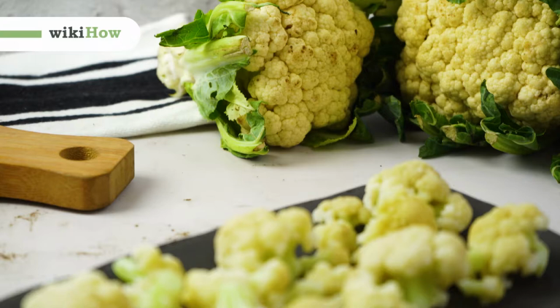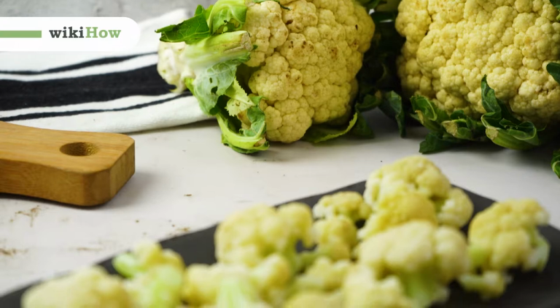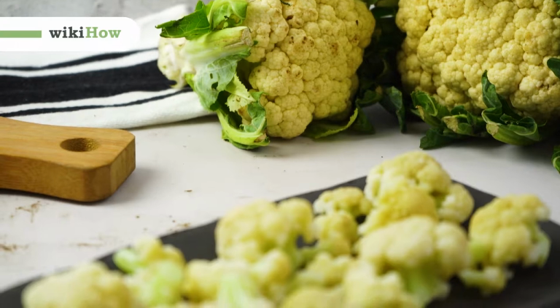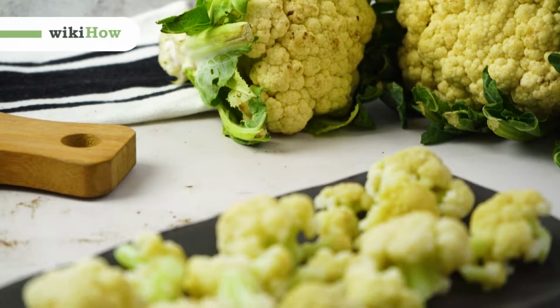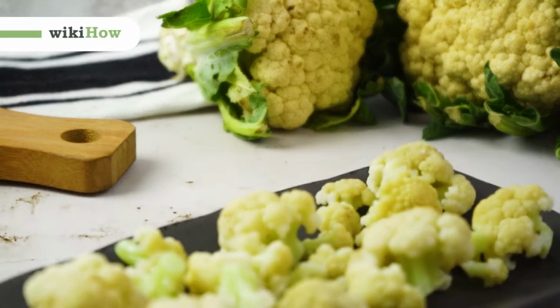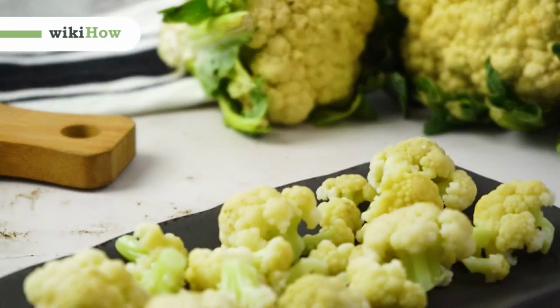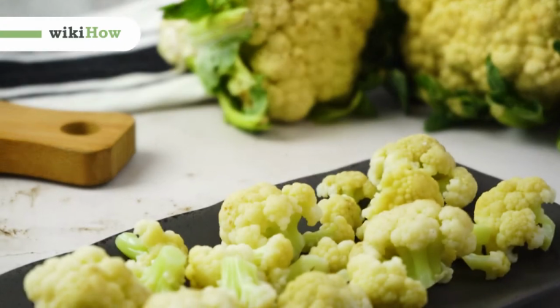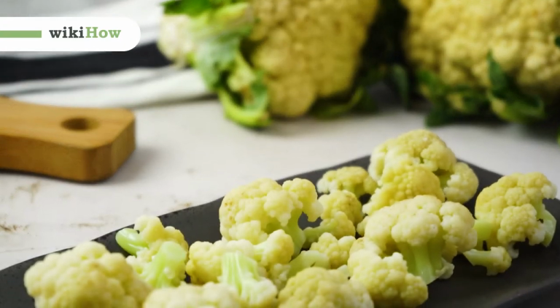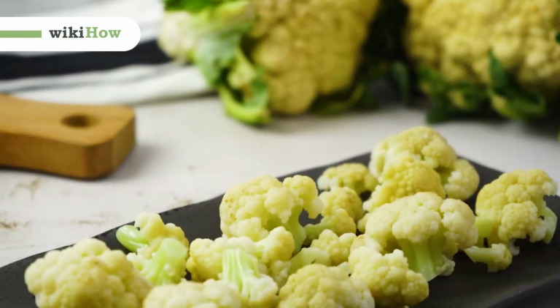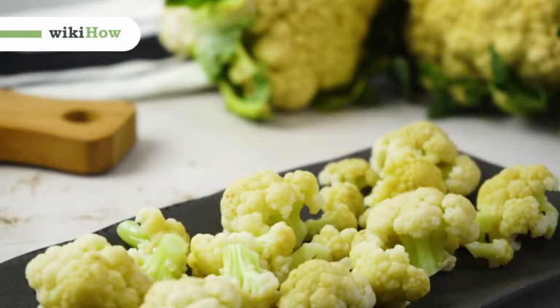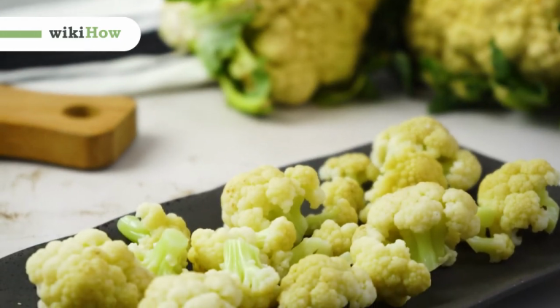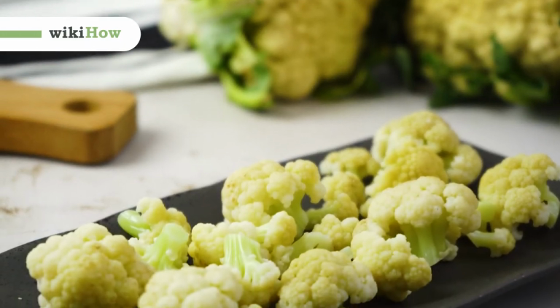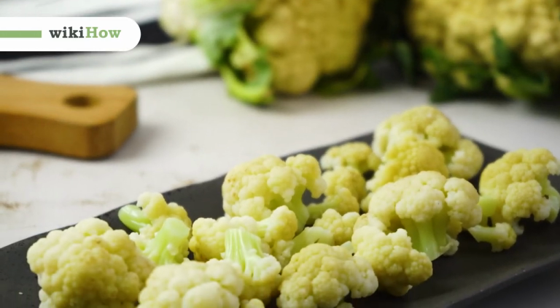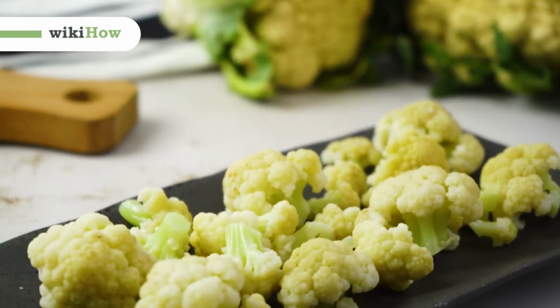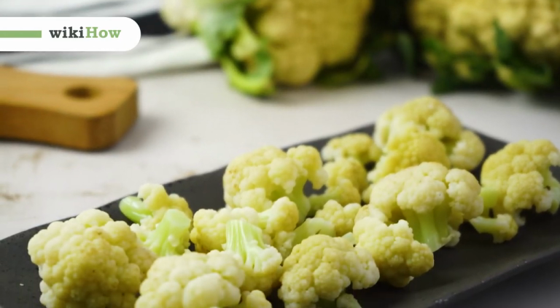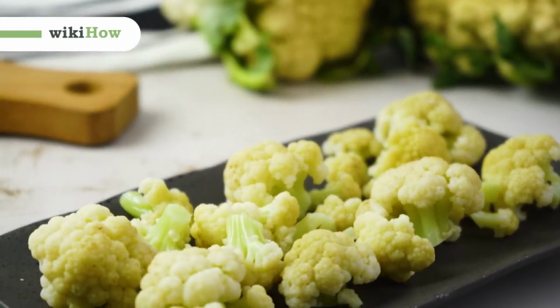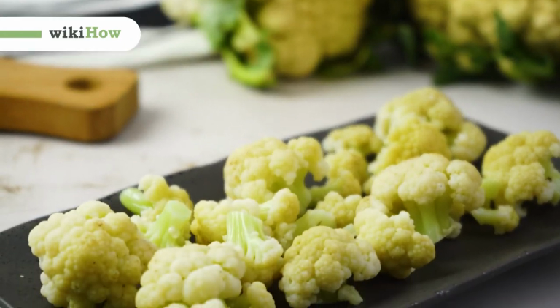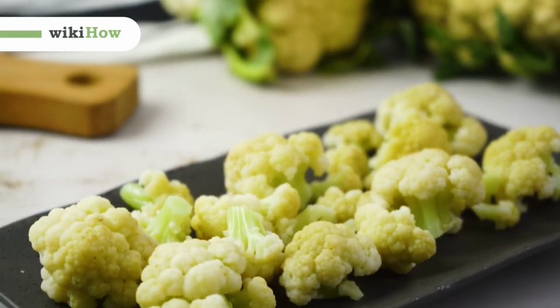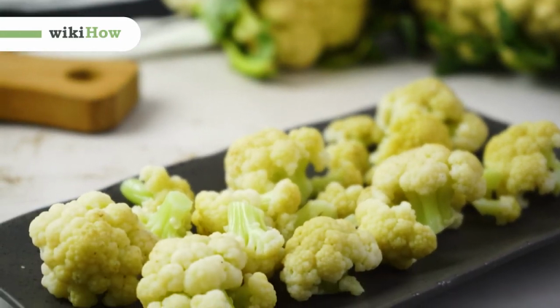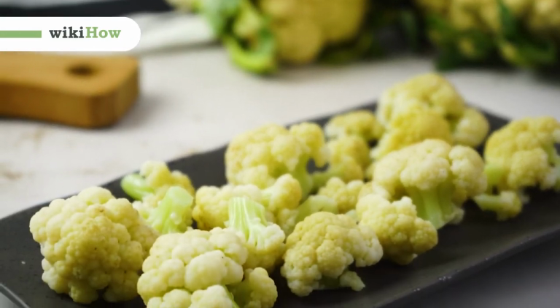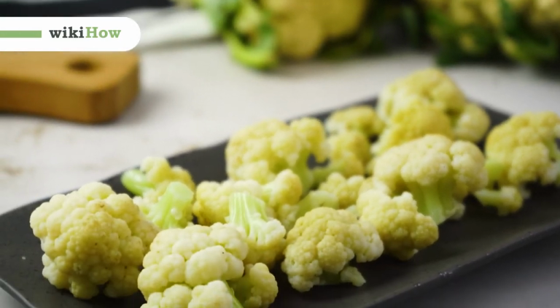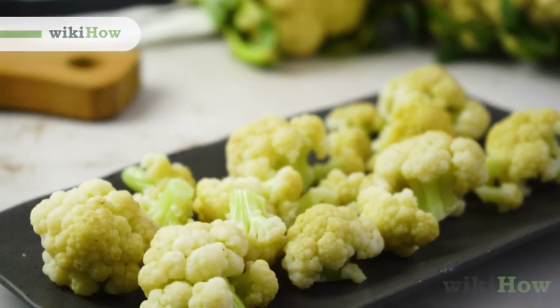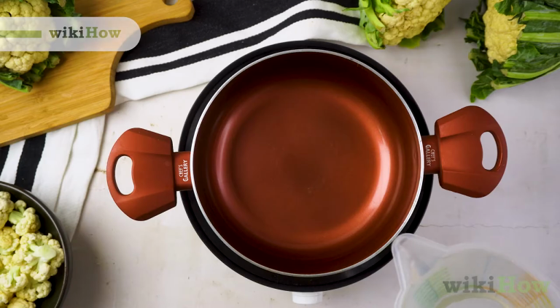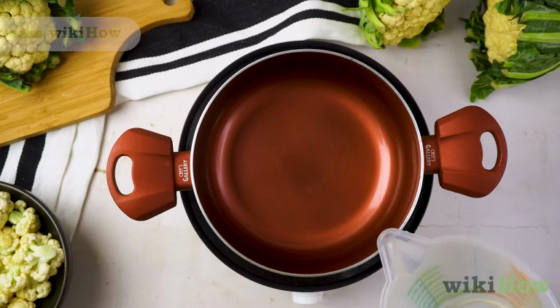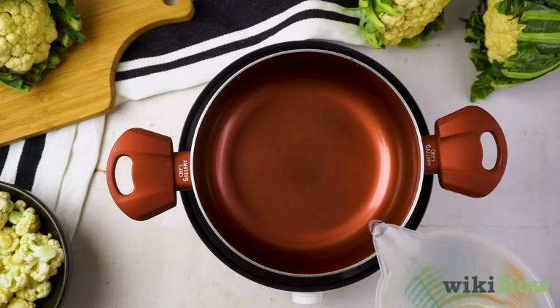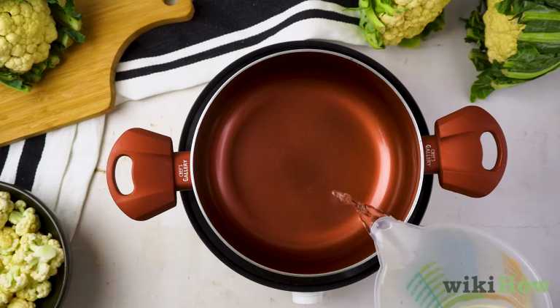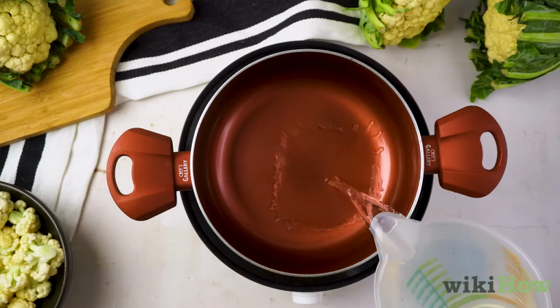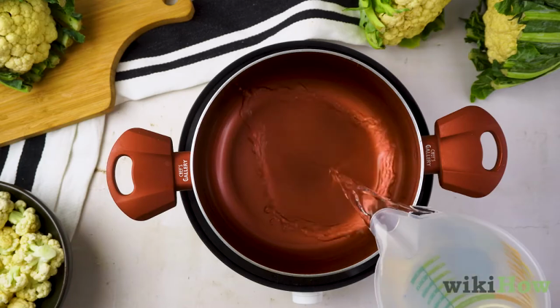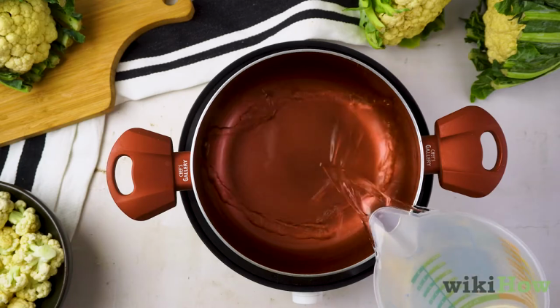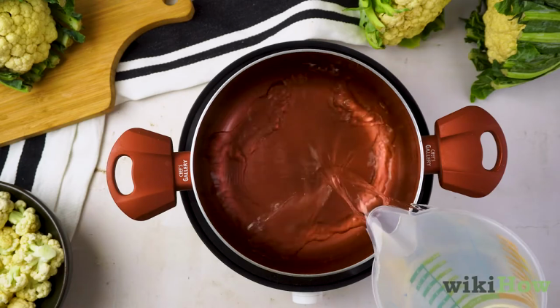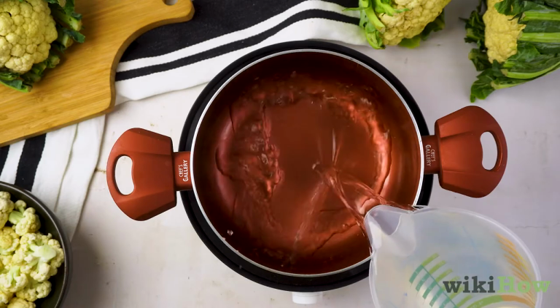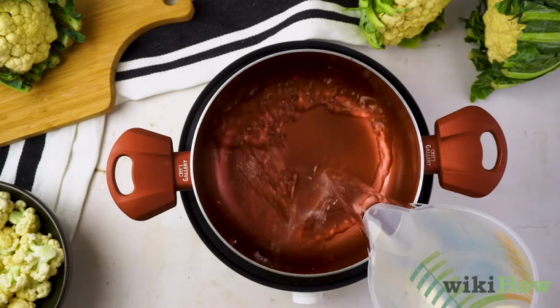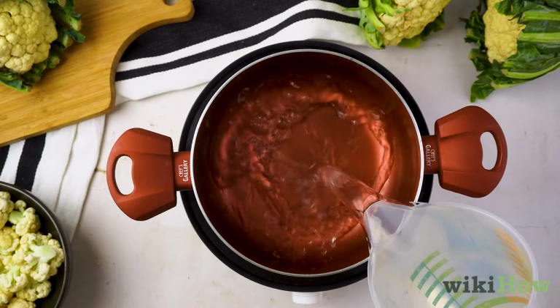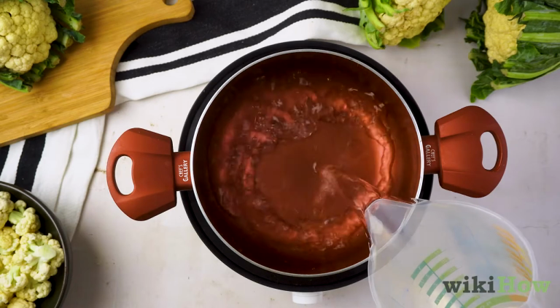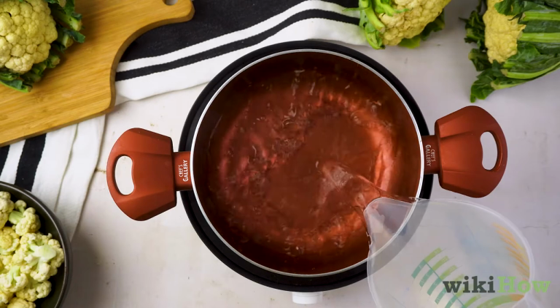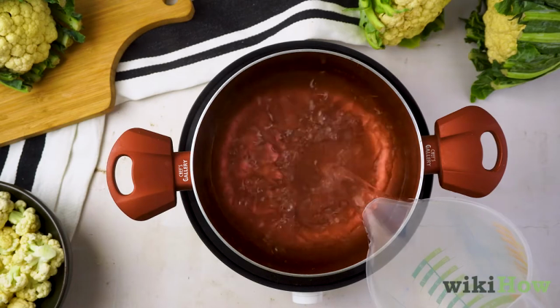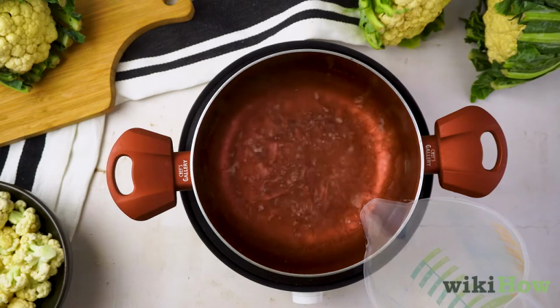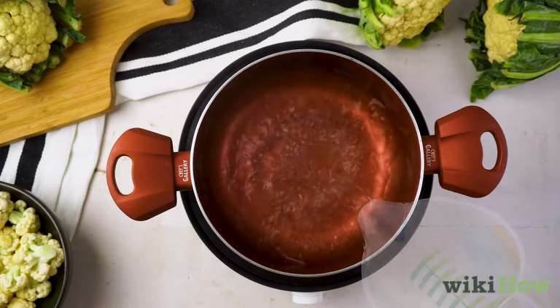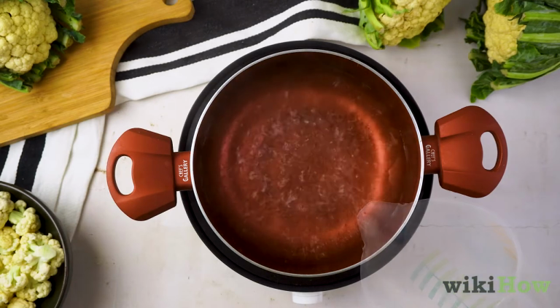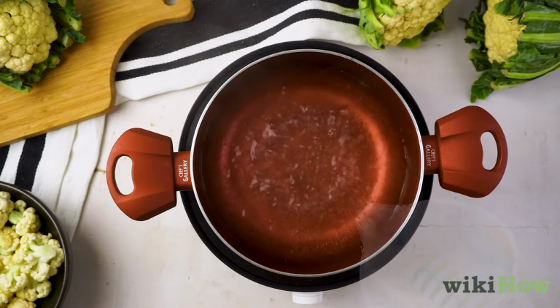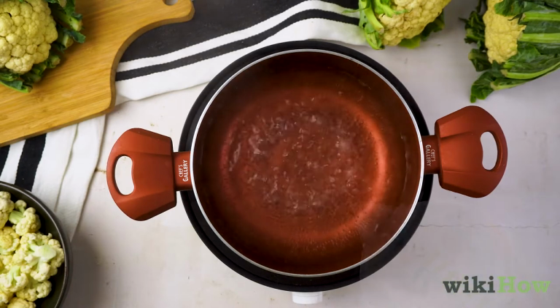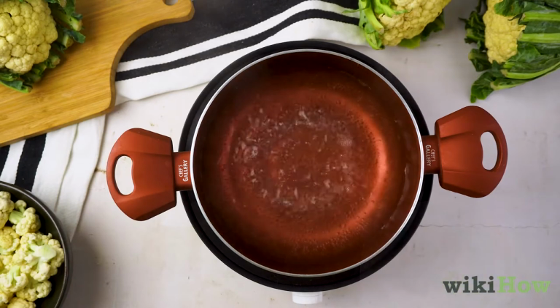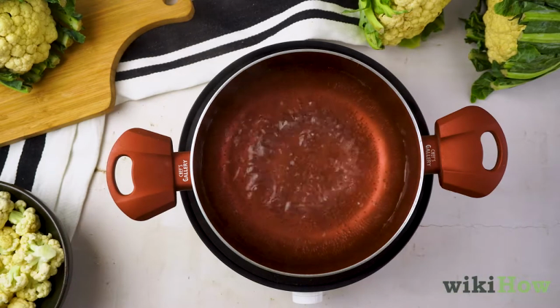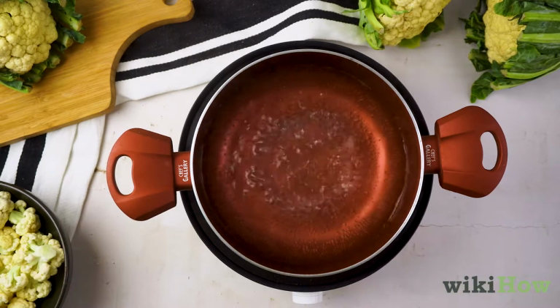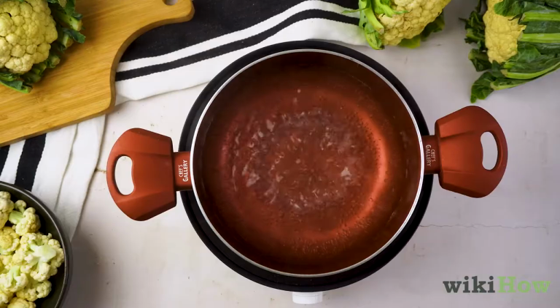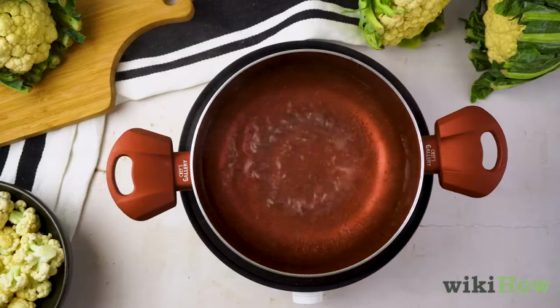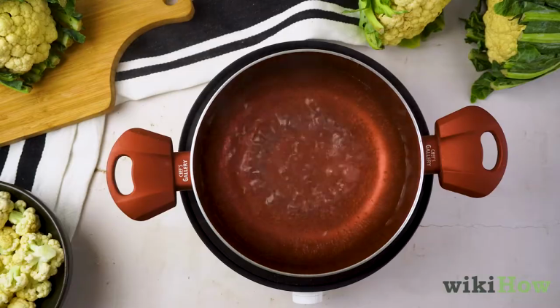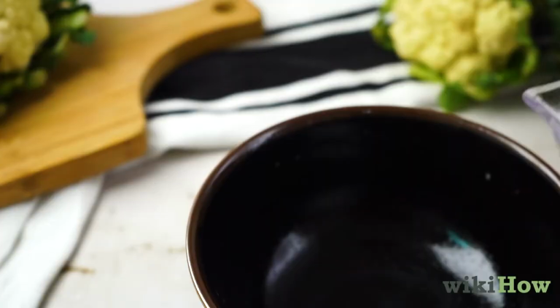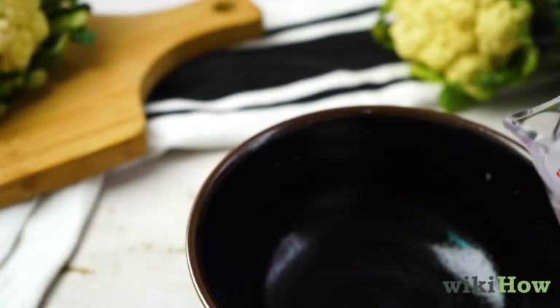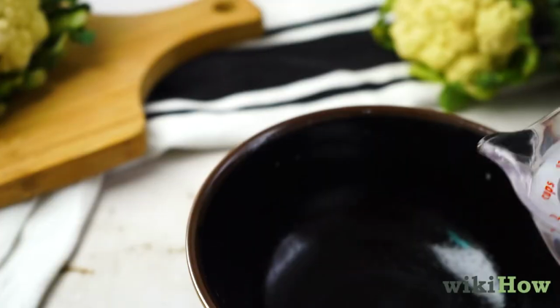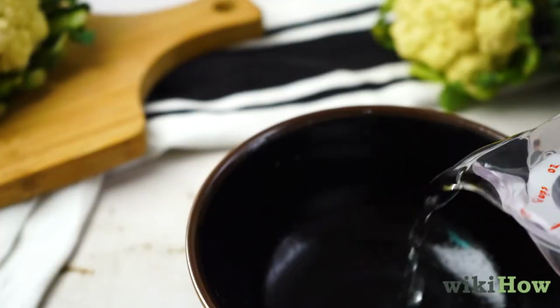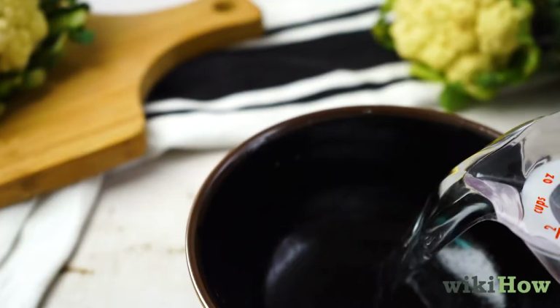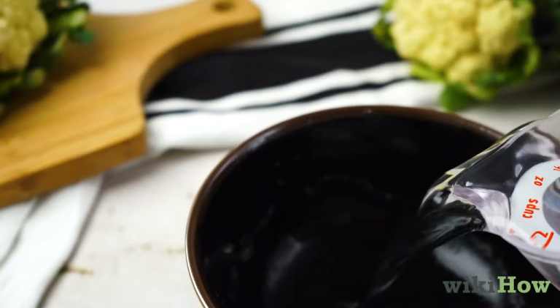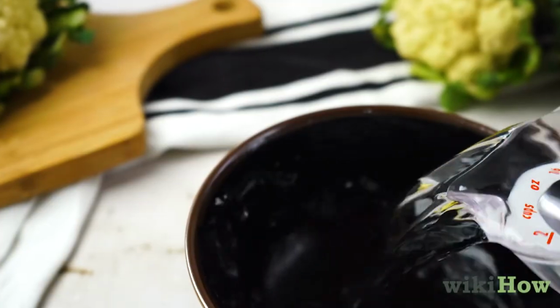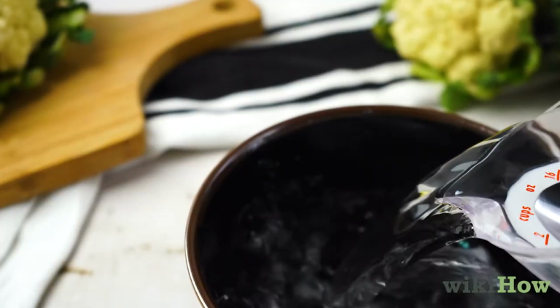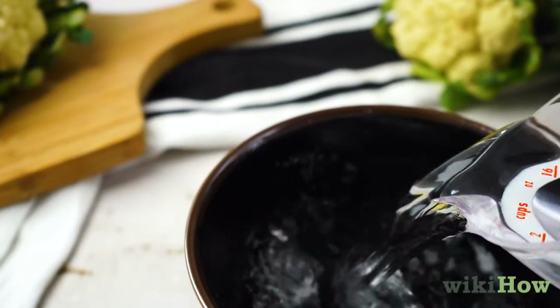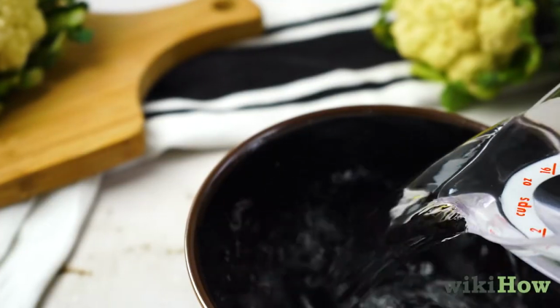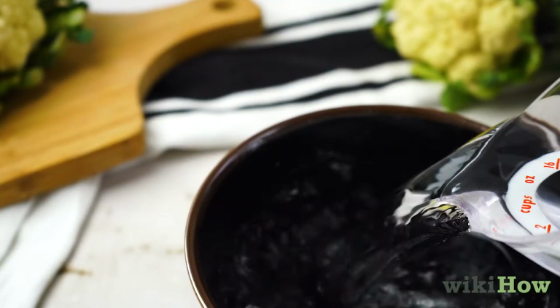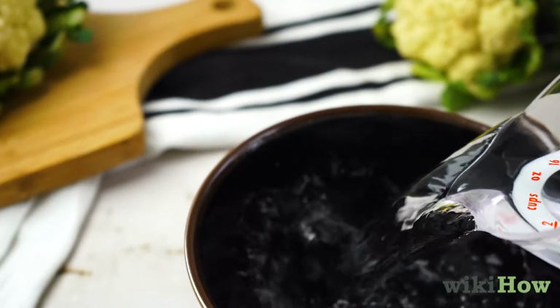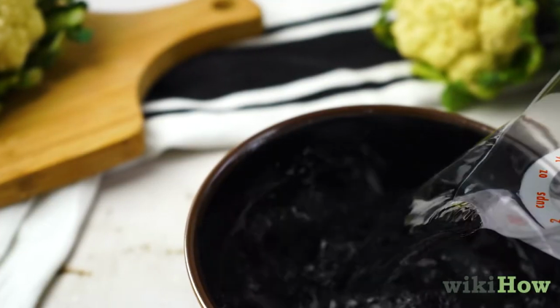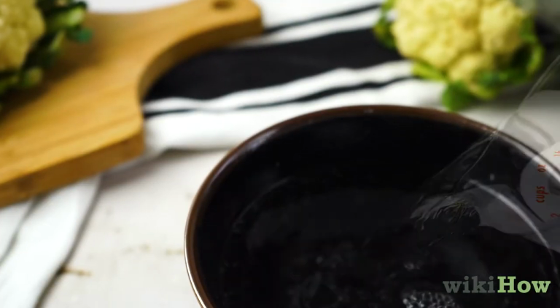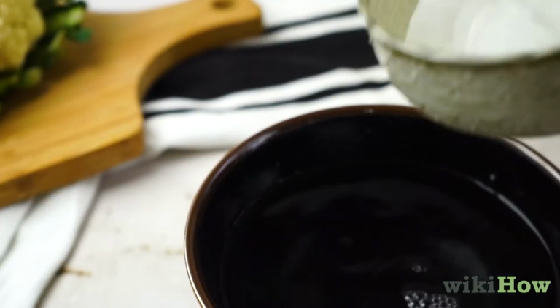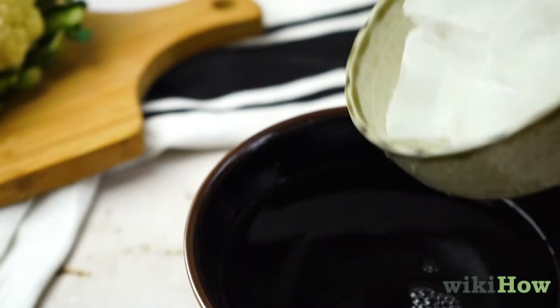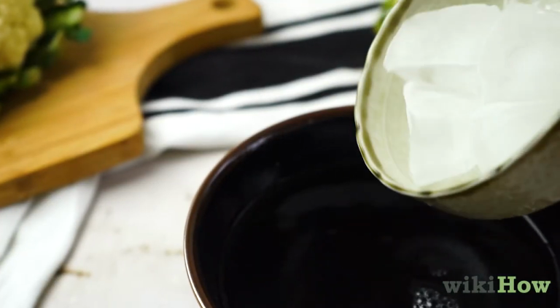To blanch cauliflower, first bring a large pot of water to a boil and fill a bowl with water and ice.